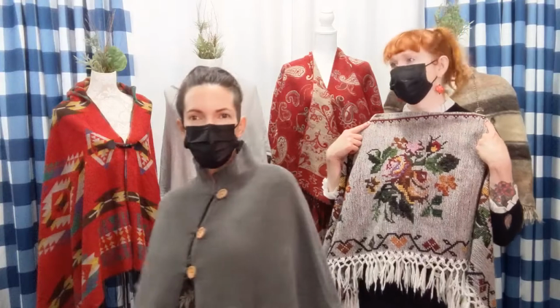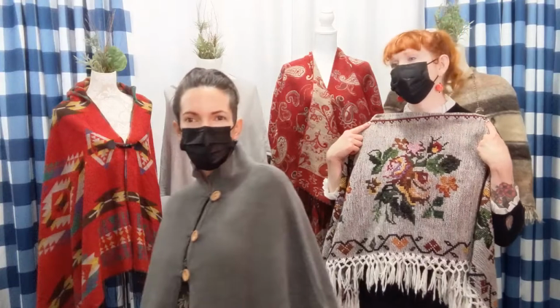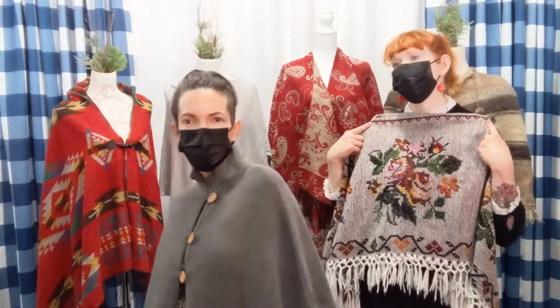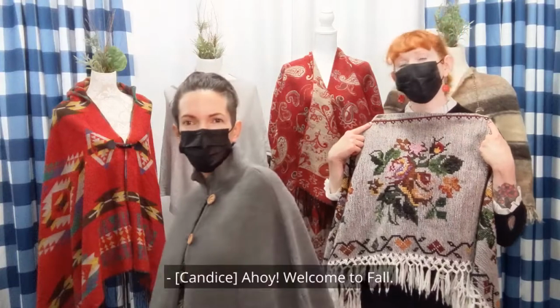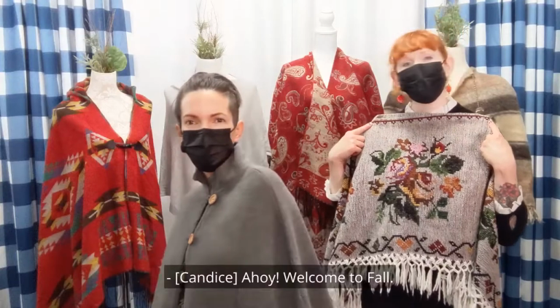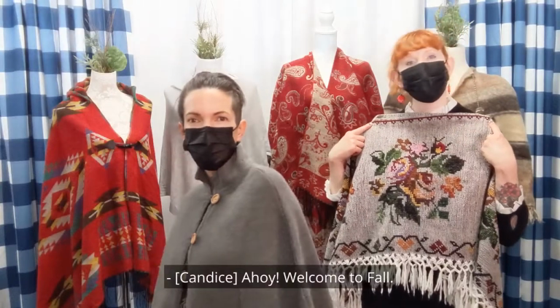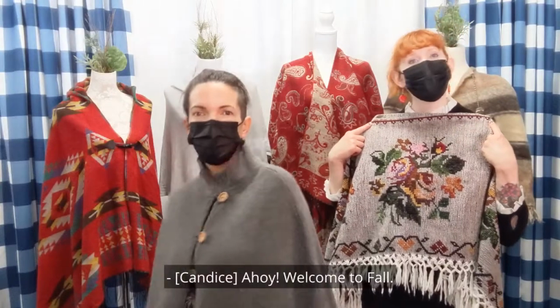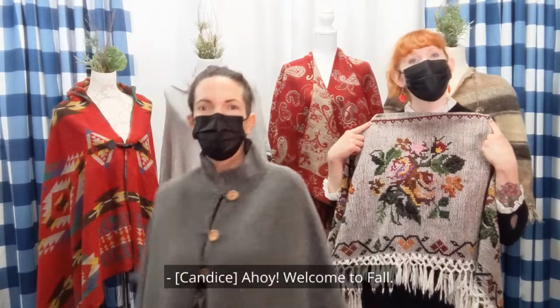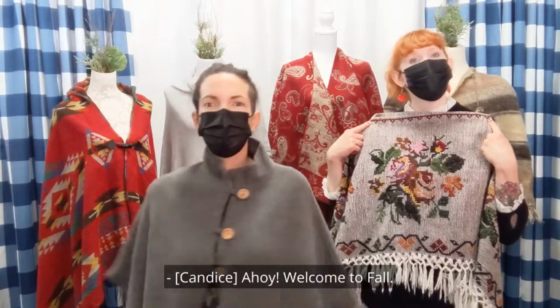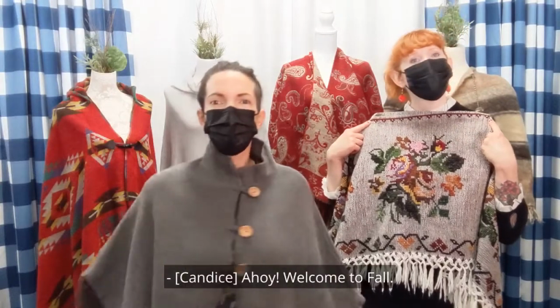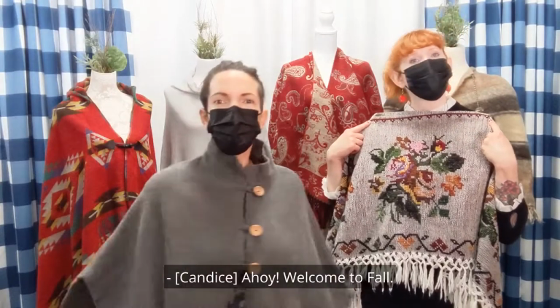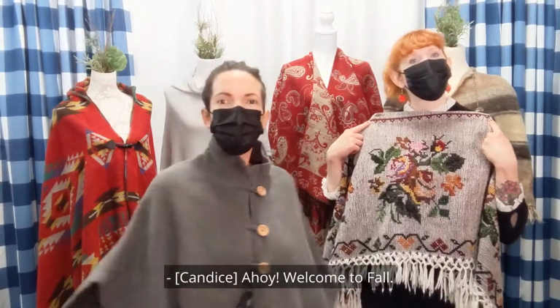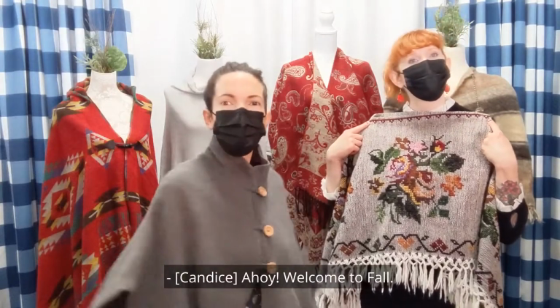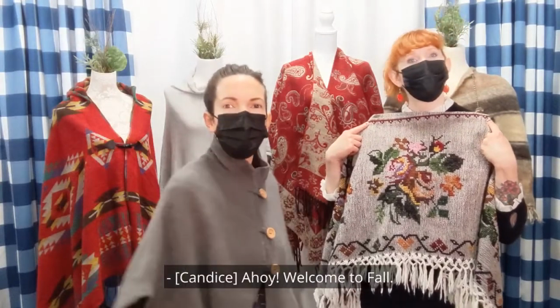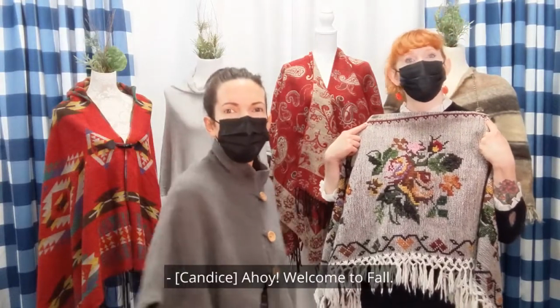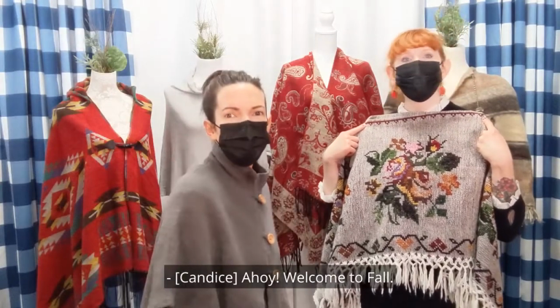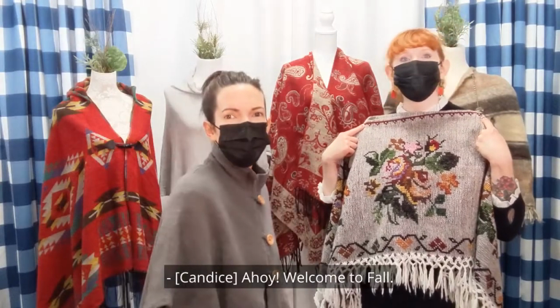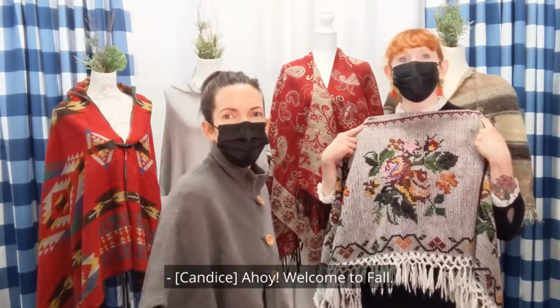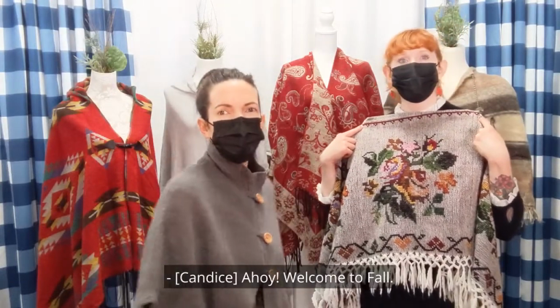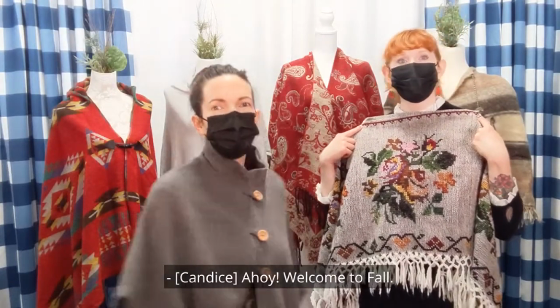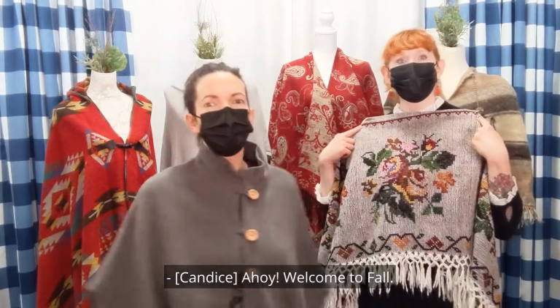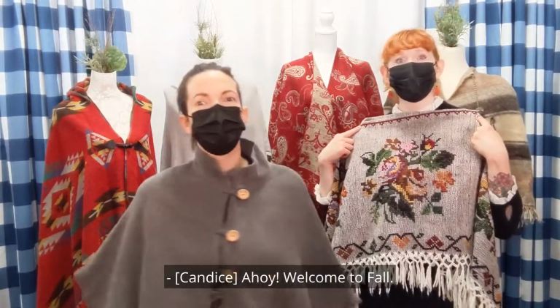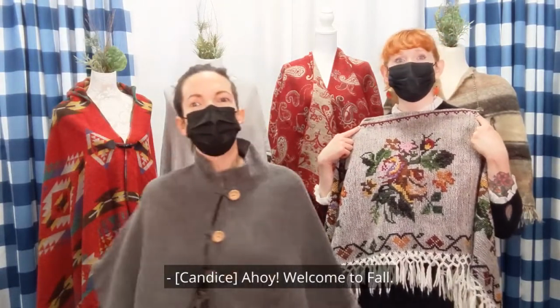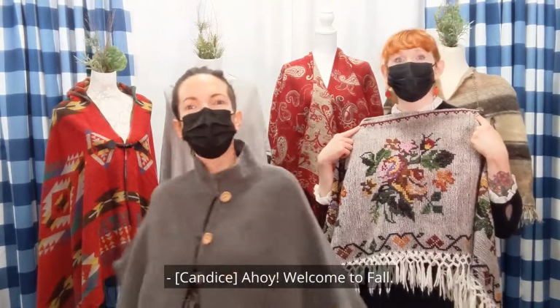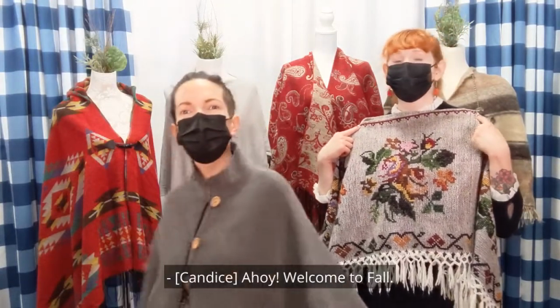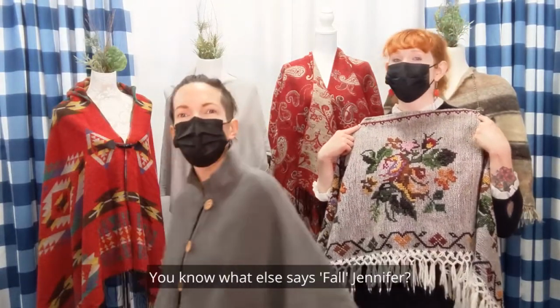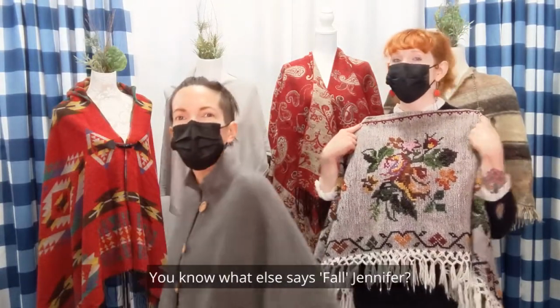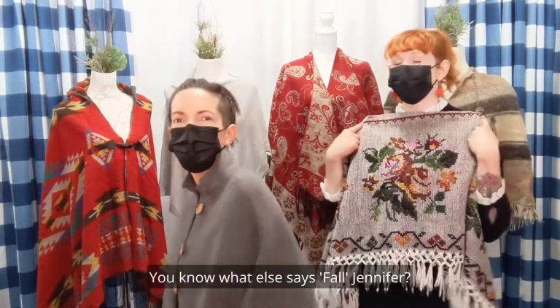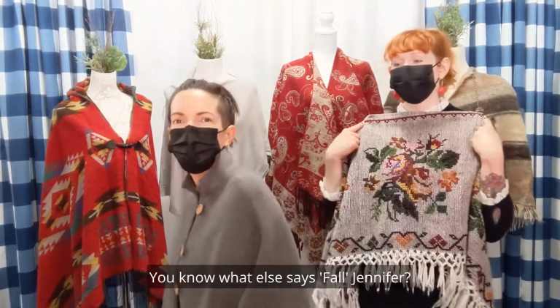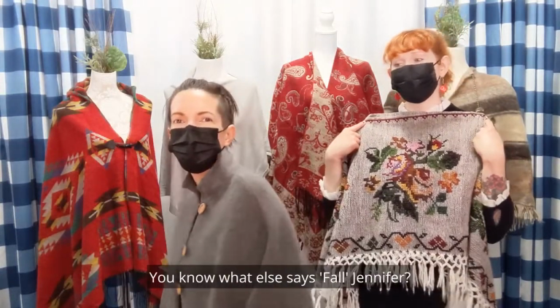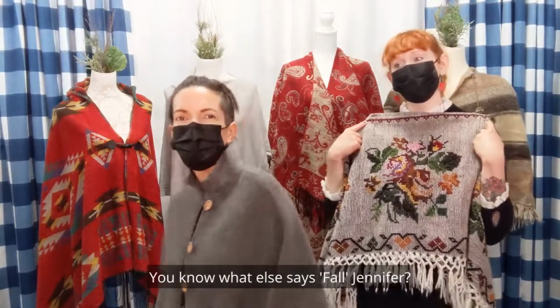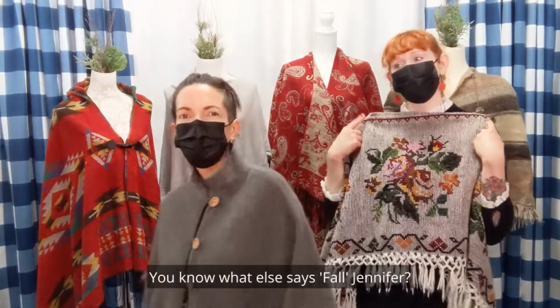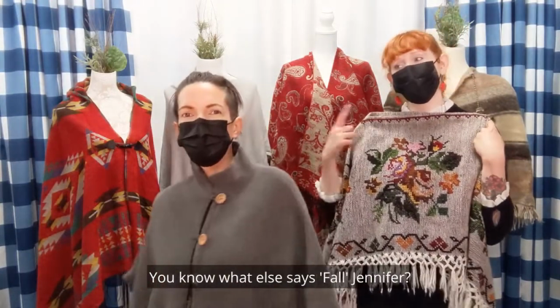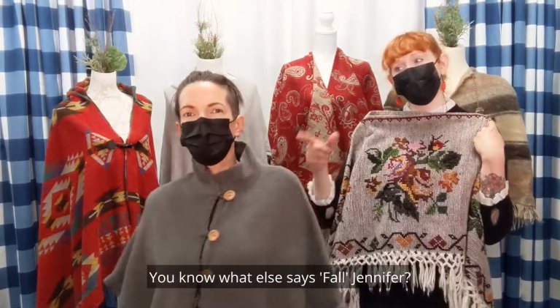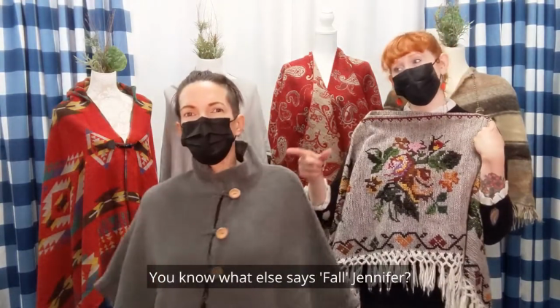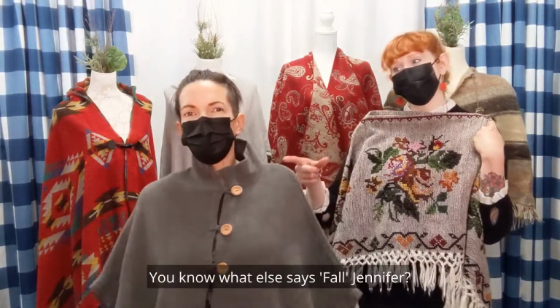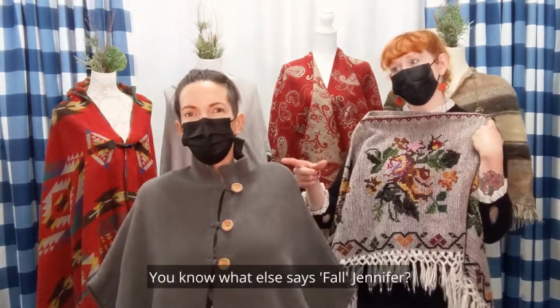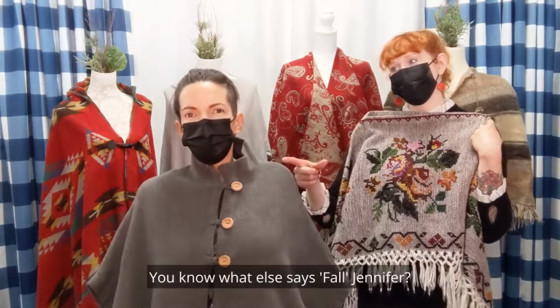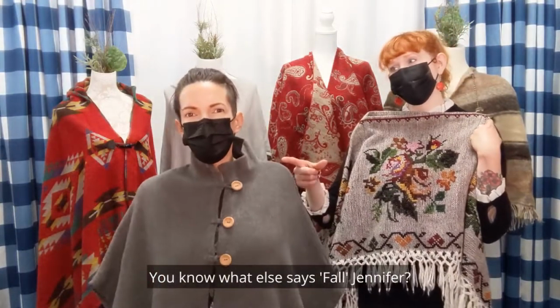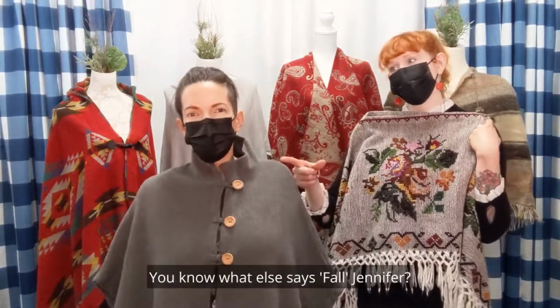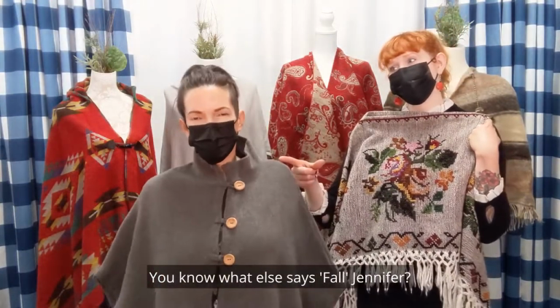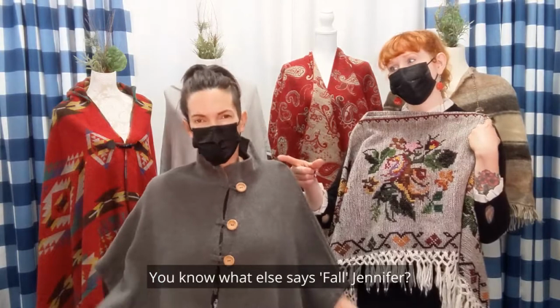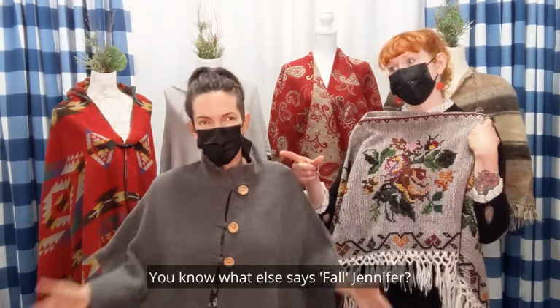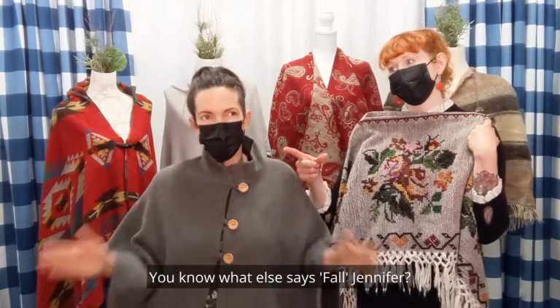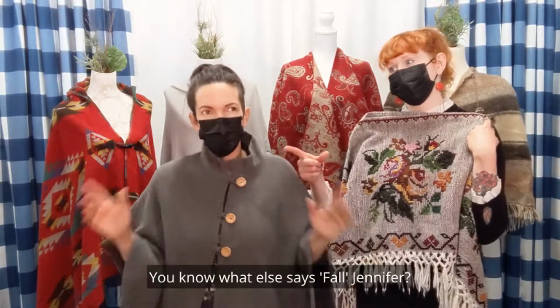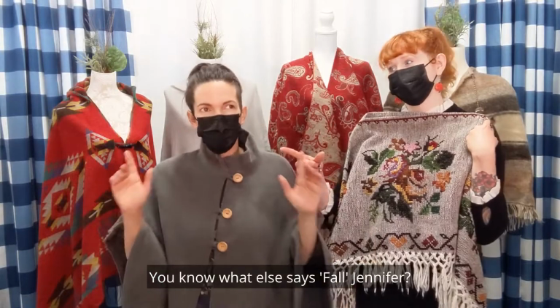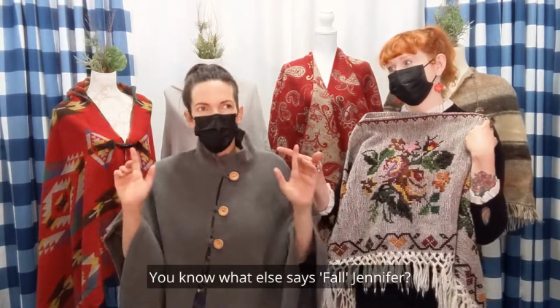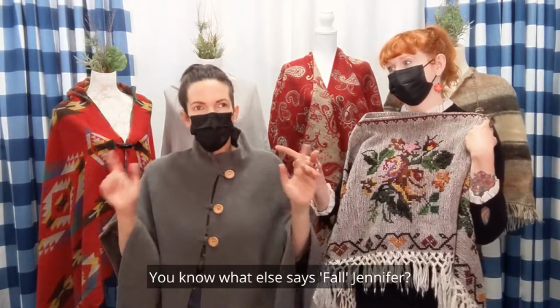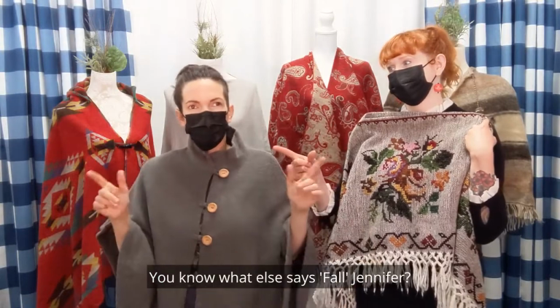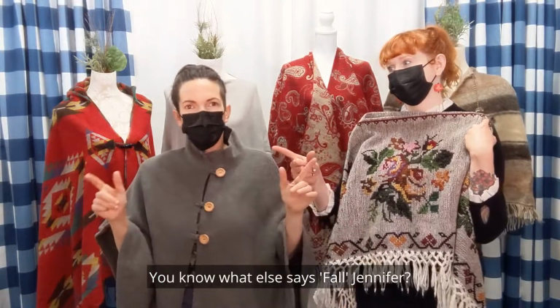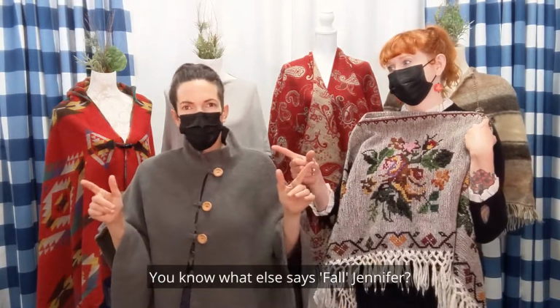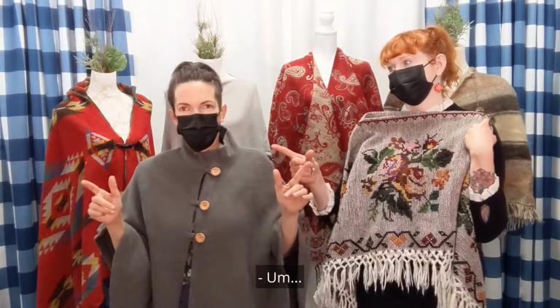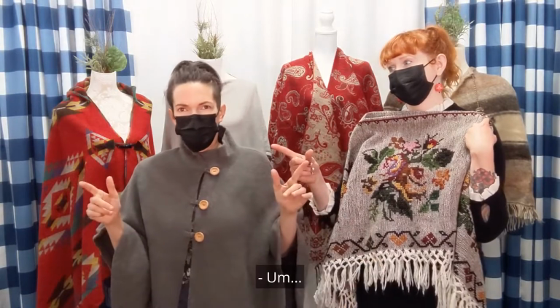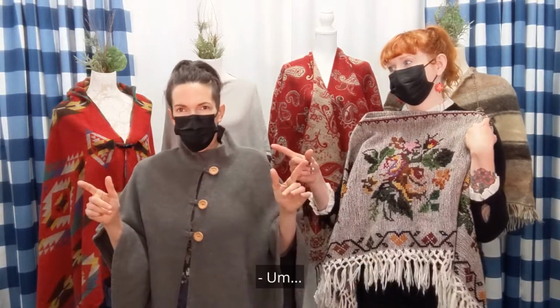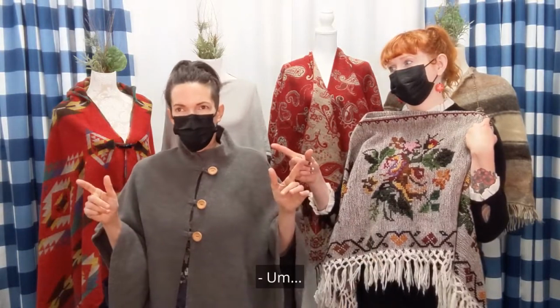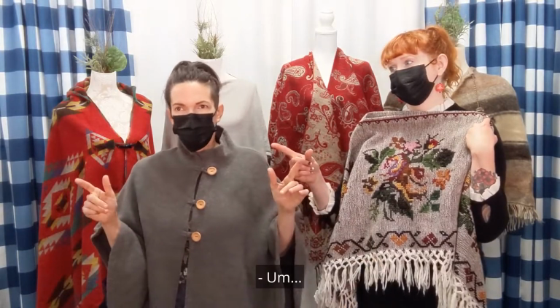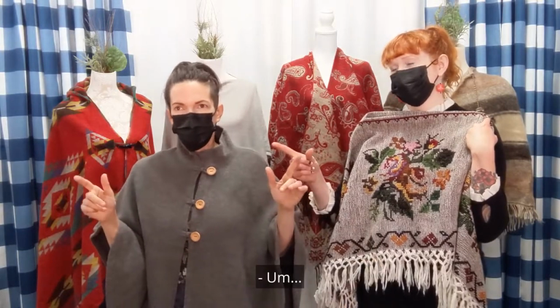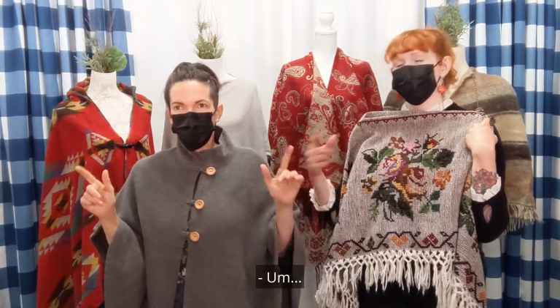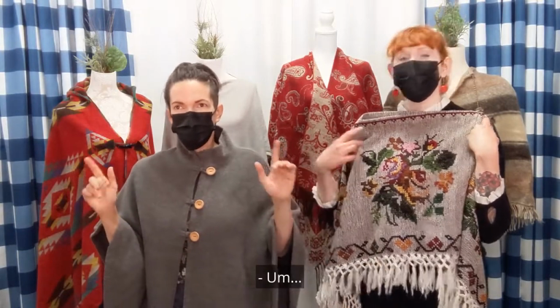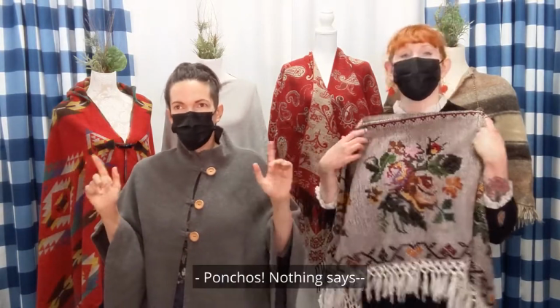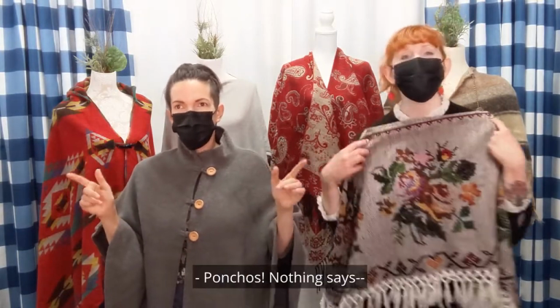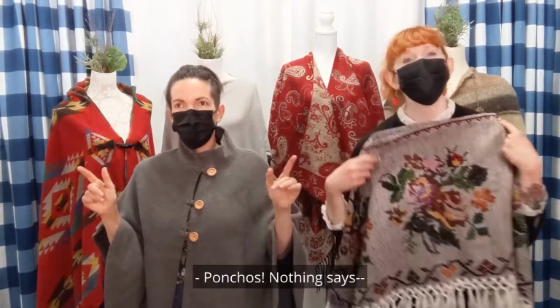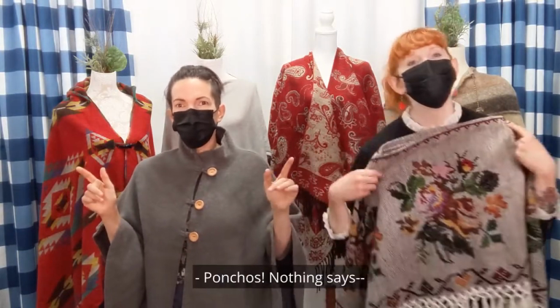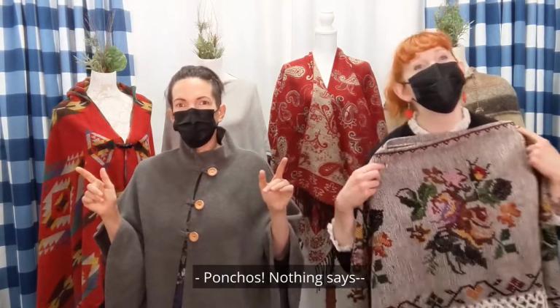Ahoy! Welcome to fall. You know what else says fall, Jennifer? Ponchos!